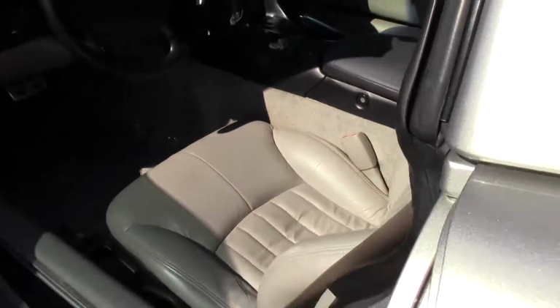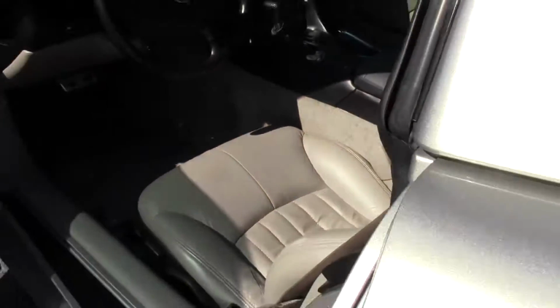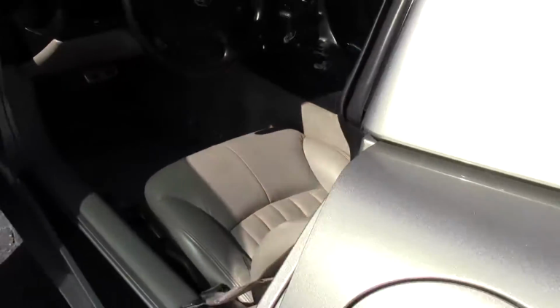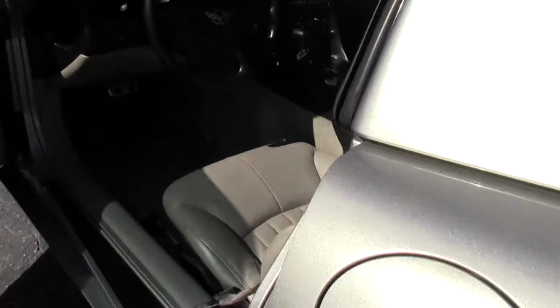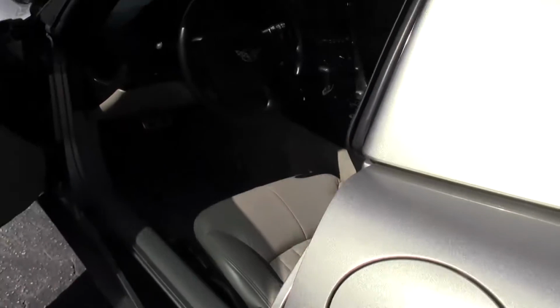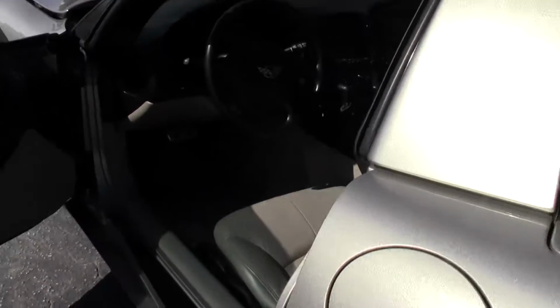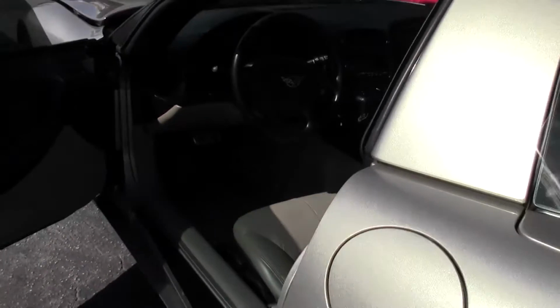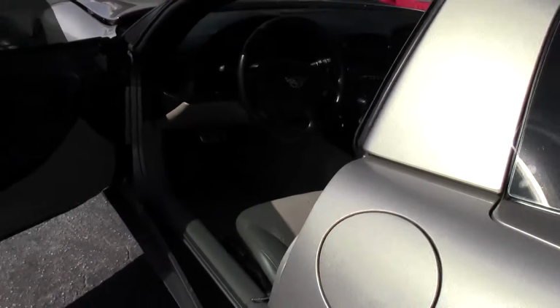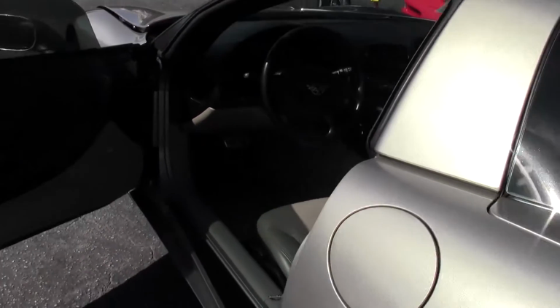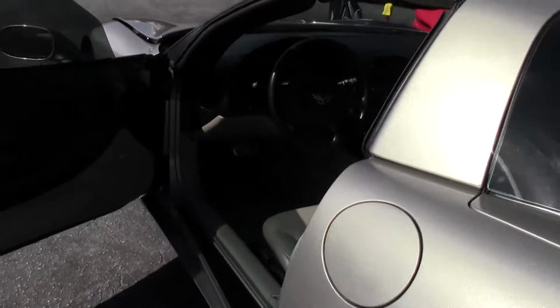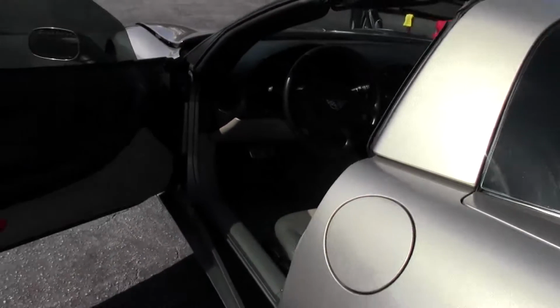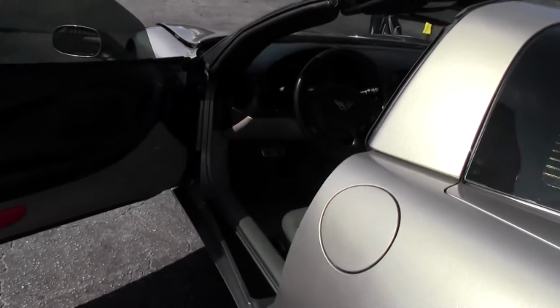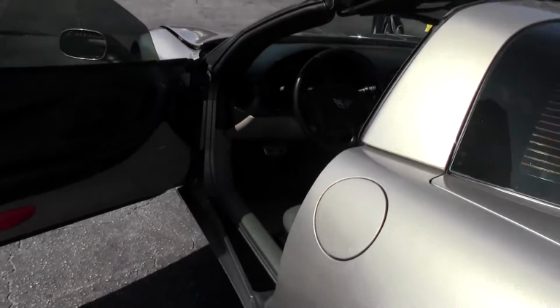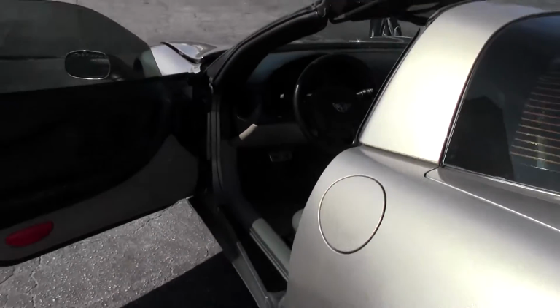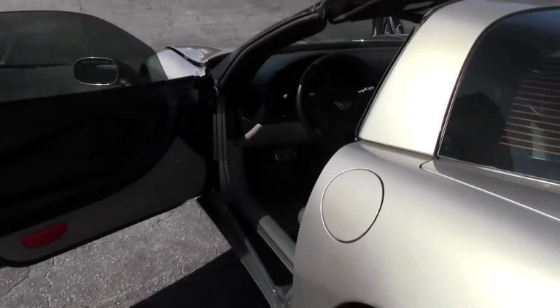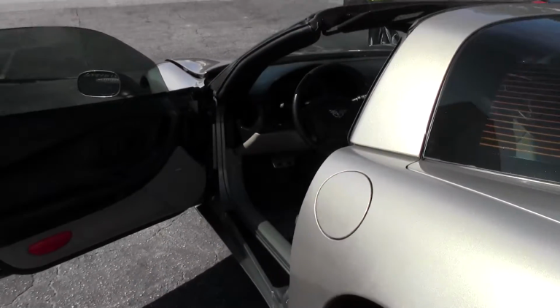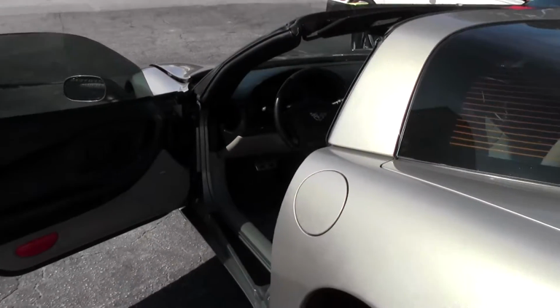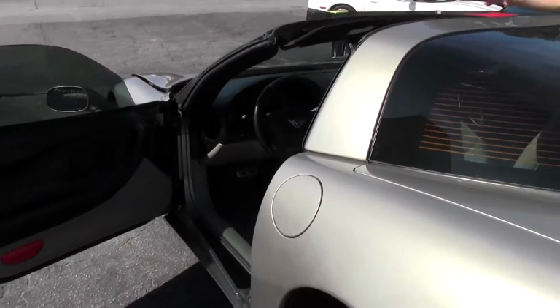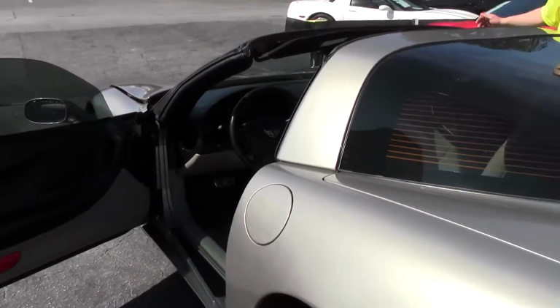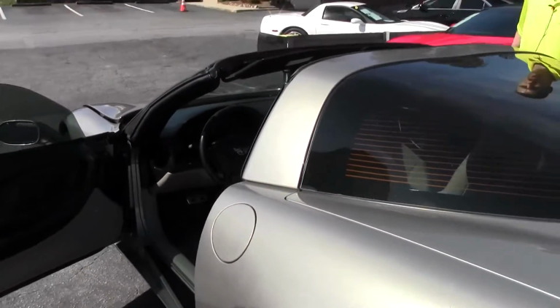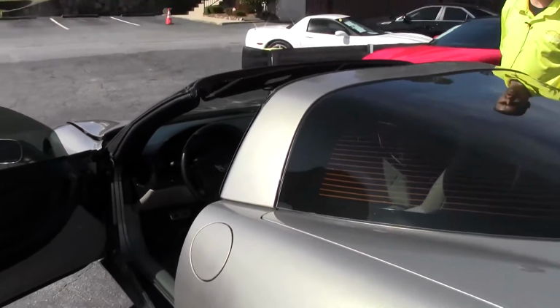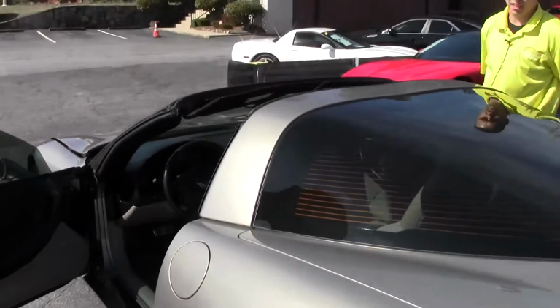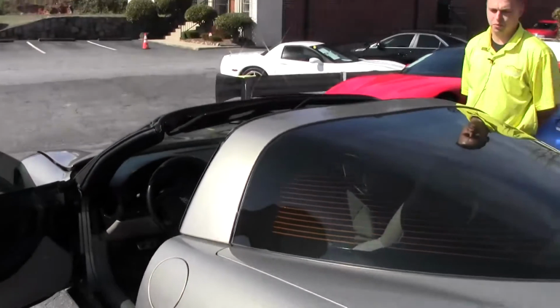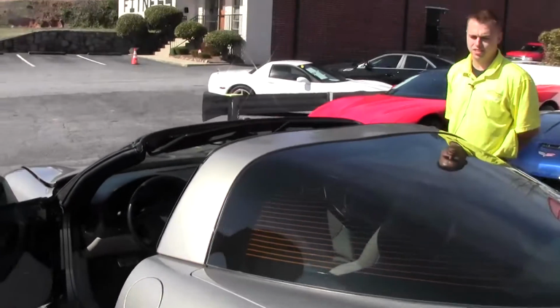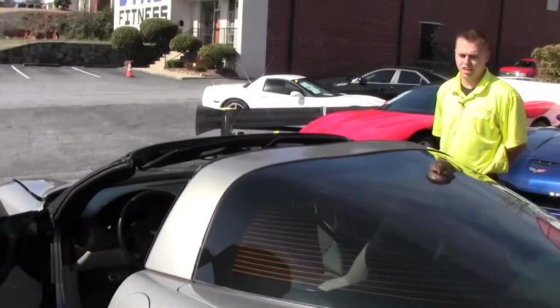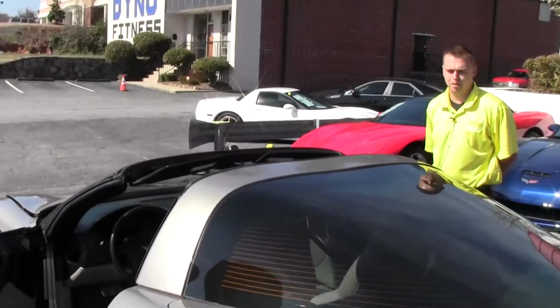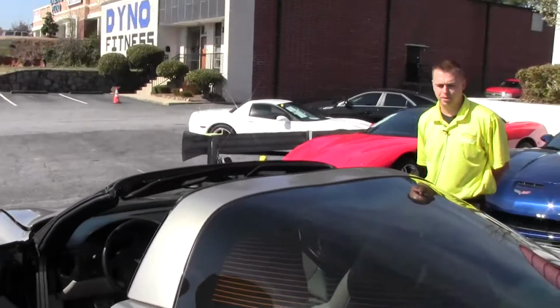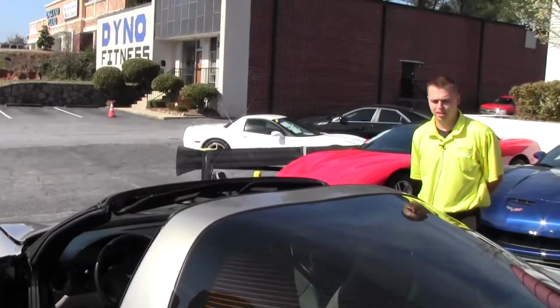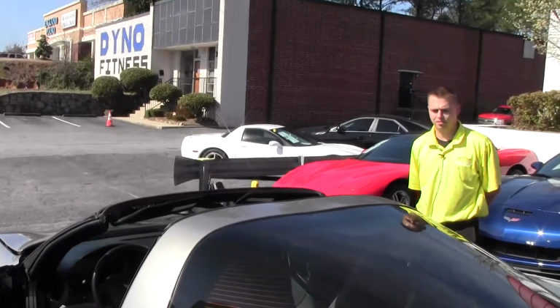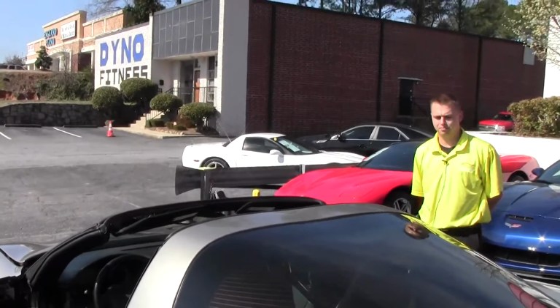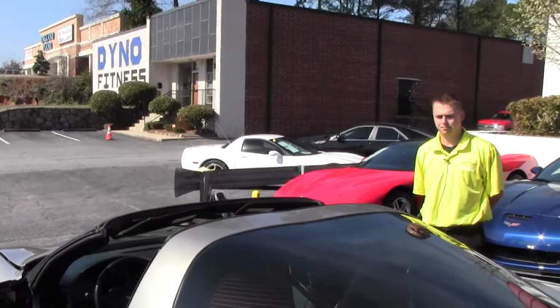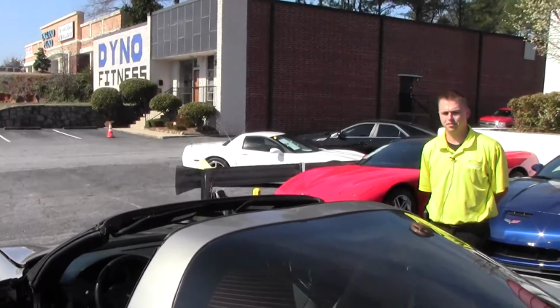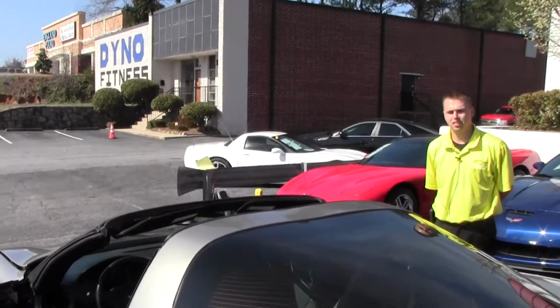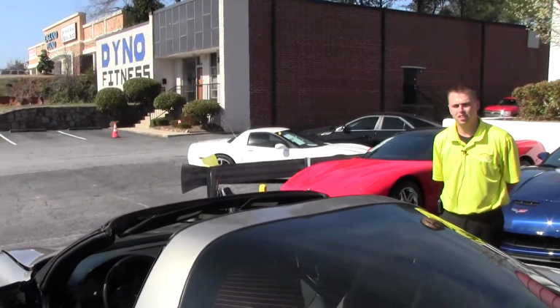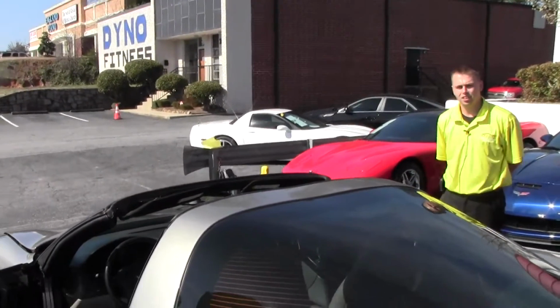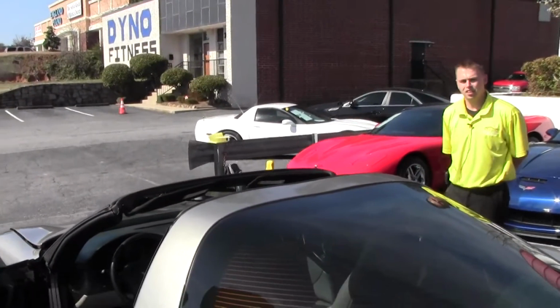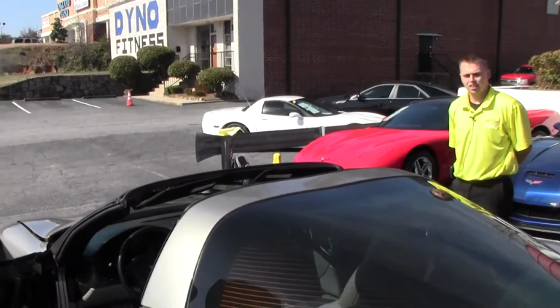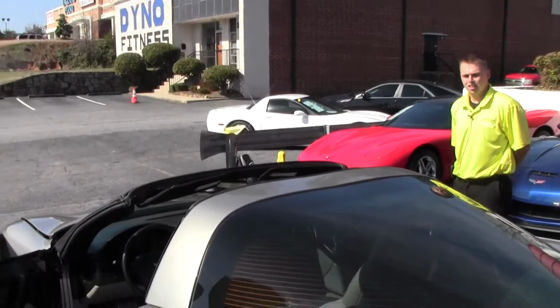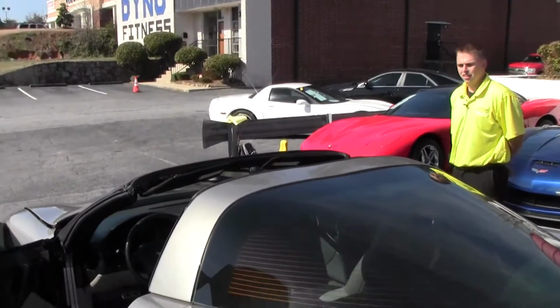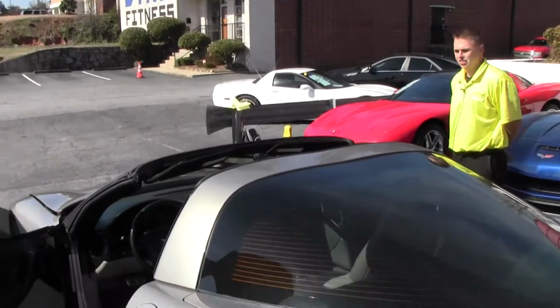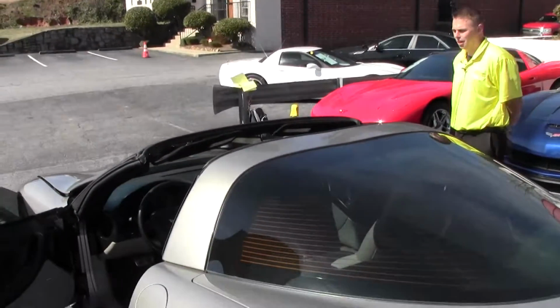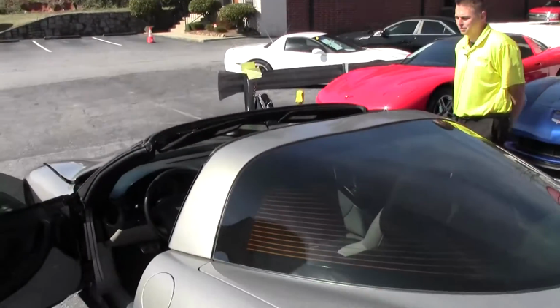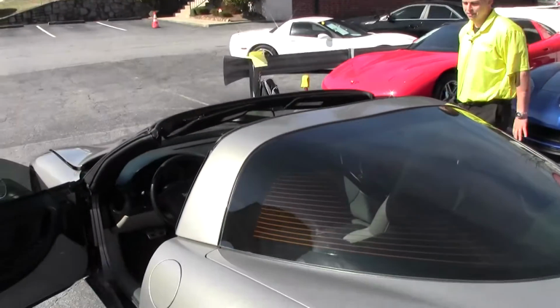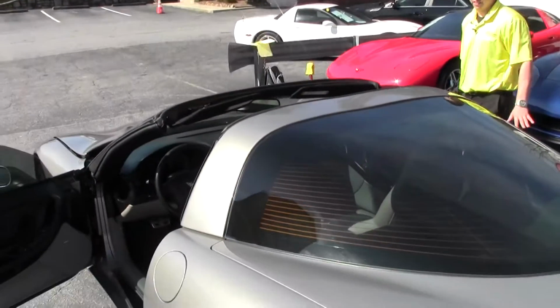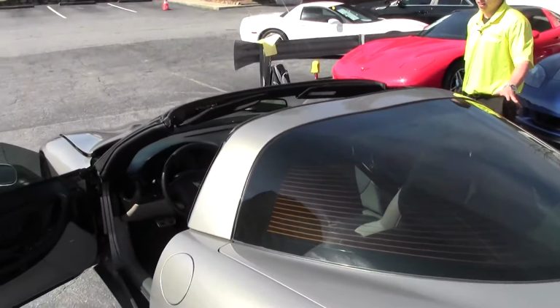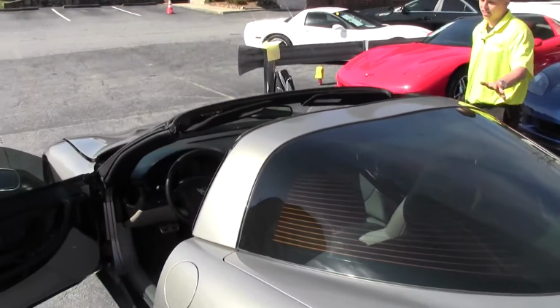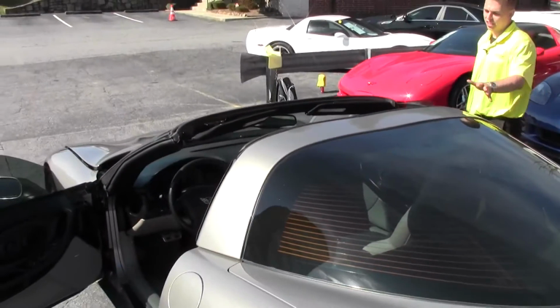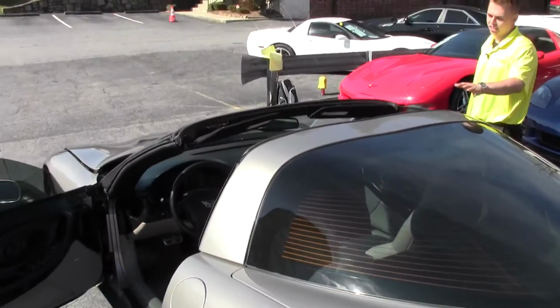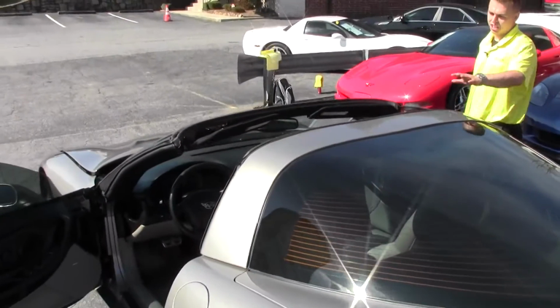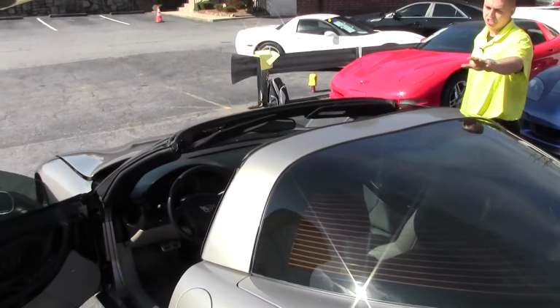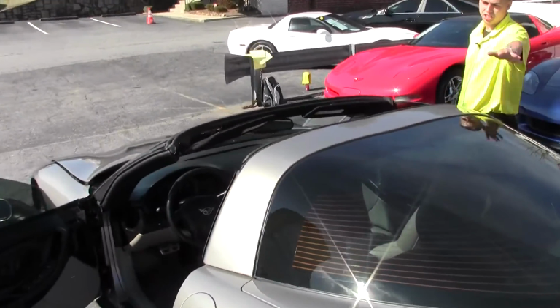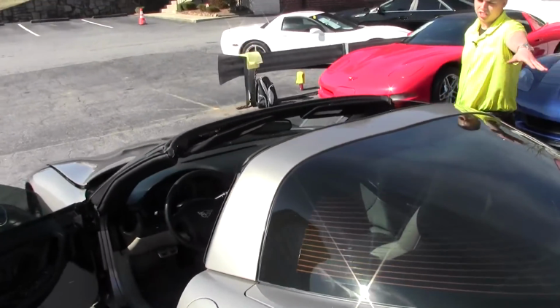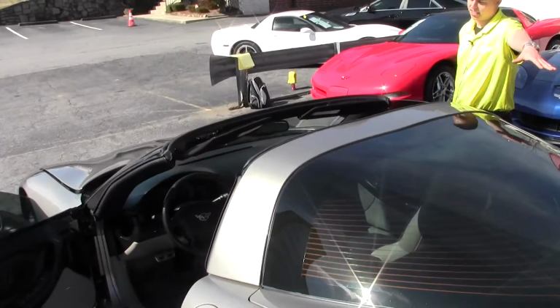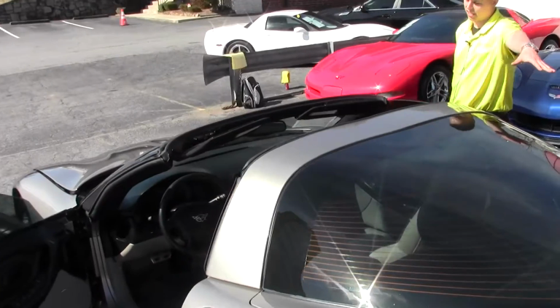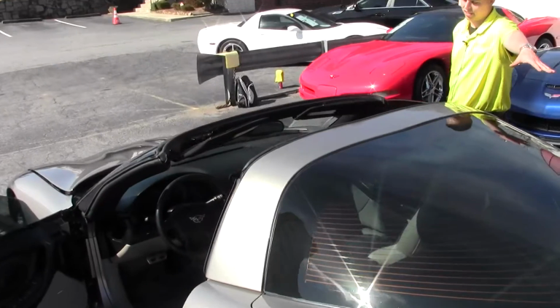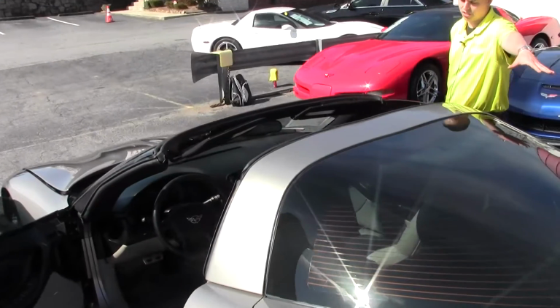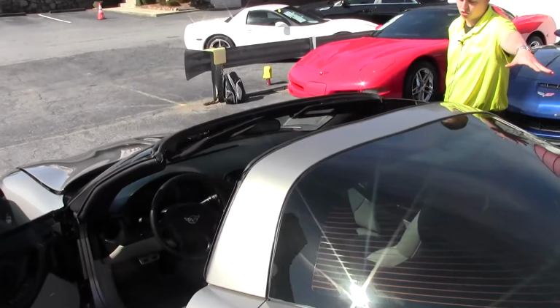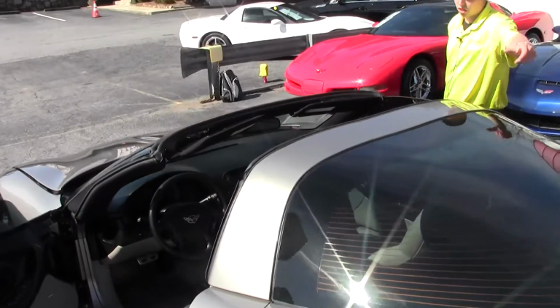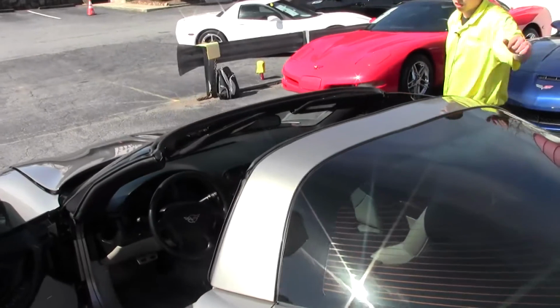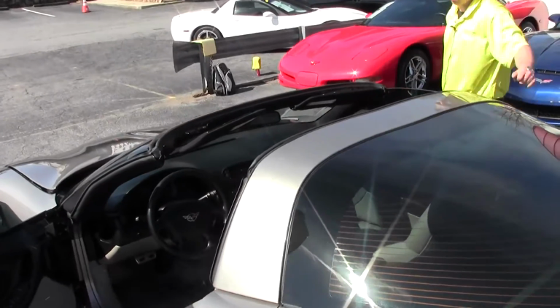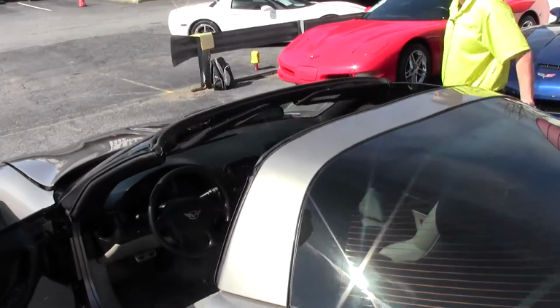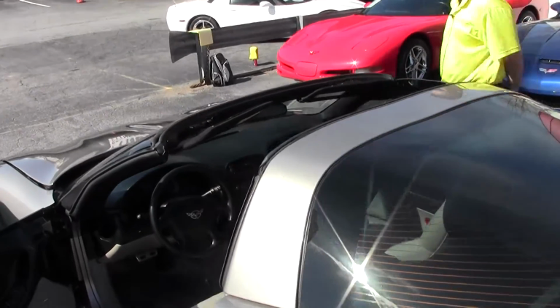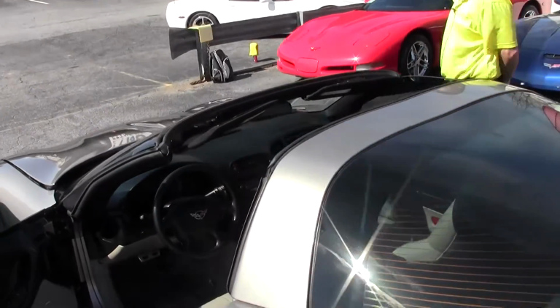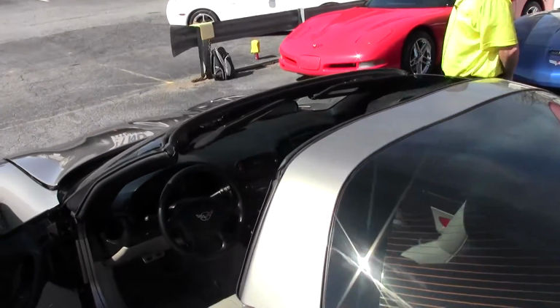As you can see, I took the Targa top out so you can see what it looks like with the top out. The top's in very good condition, just sitting in the trunk of the car.